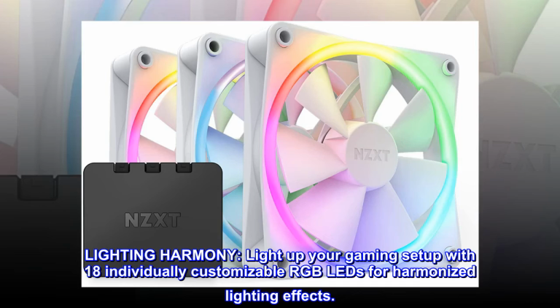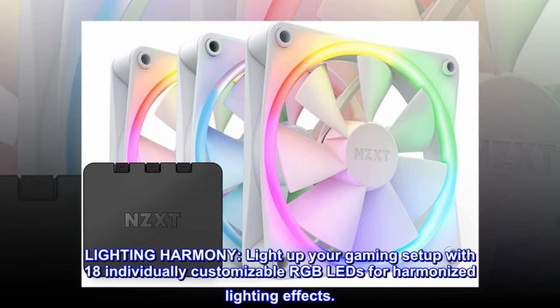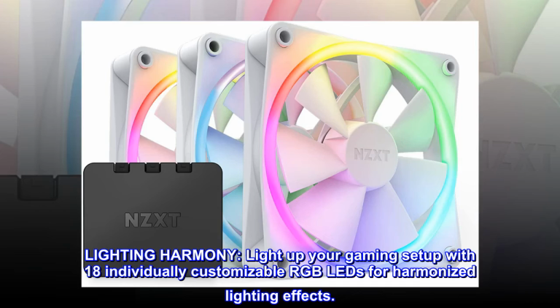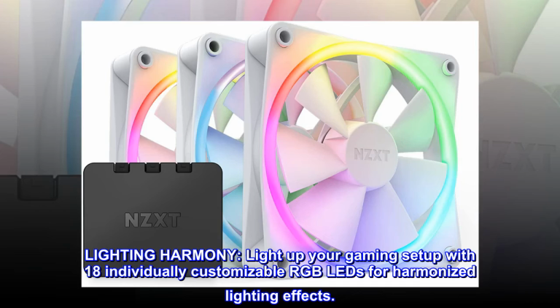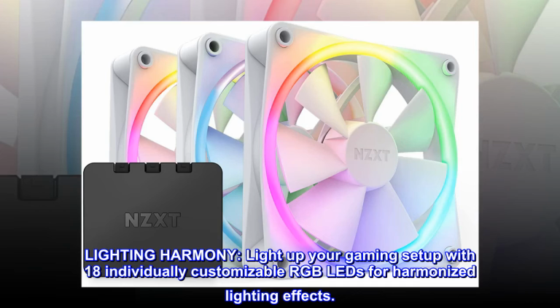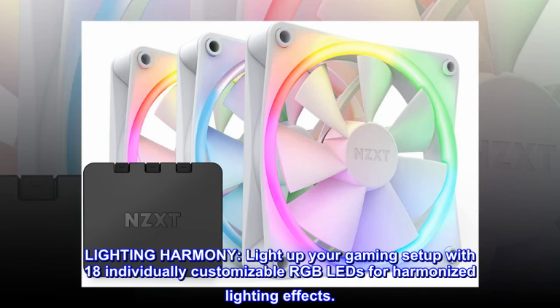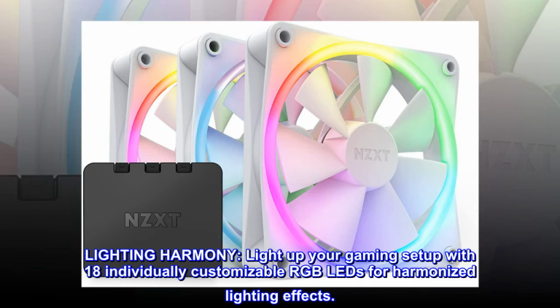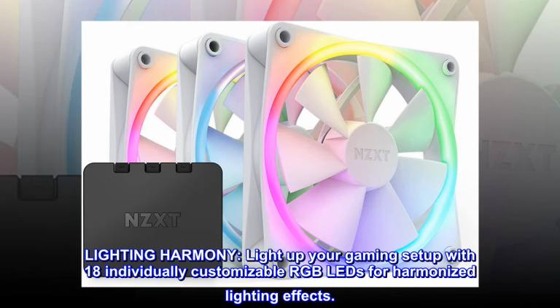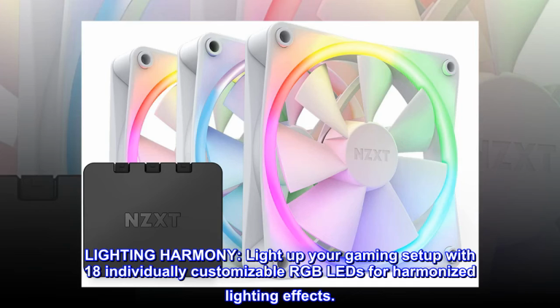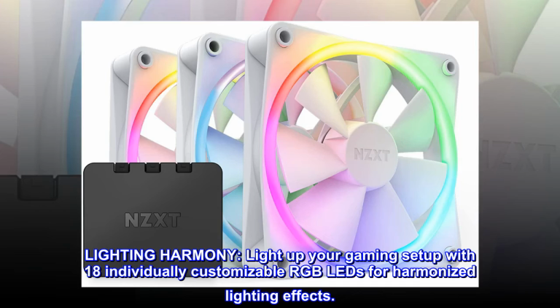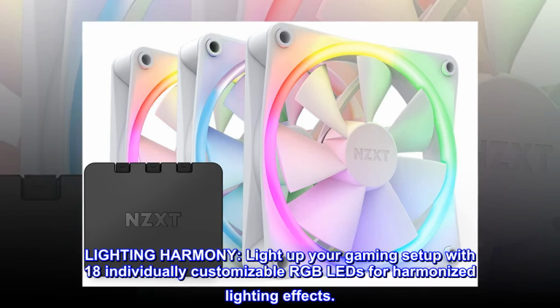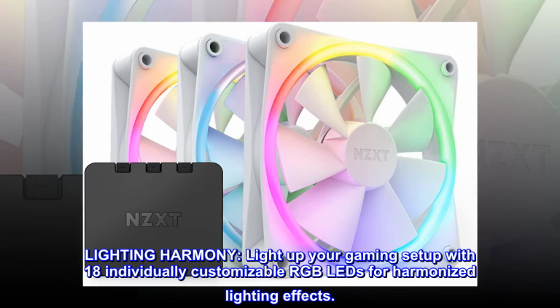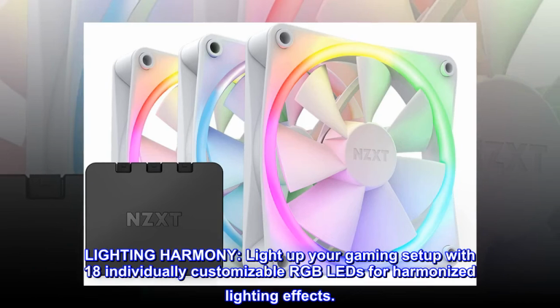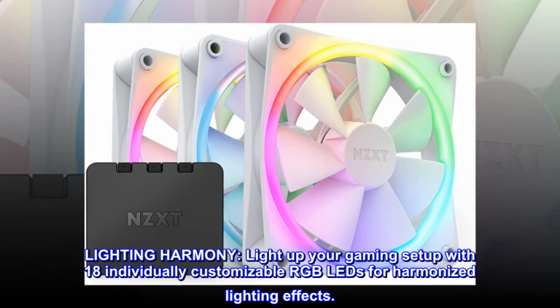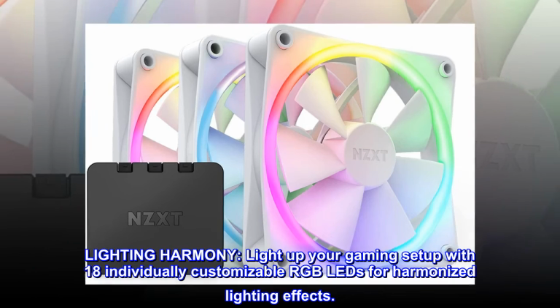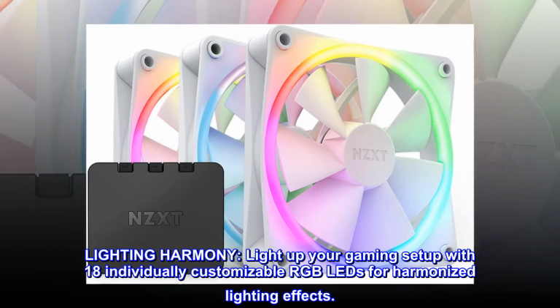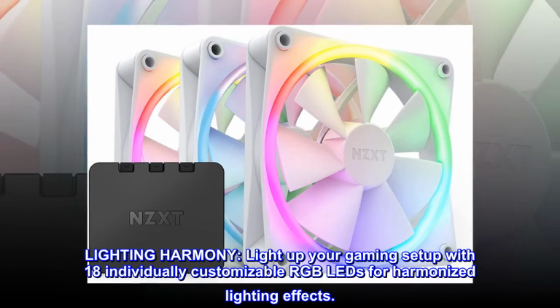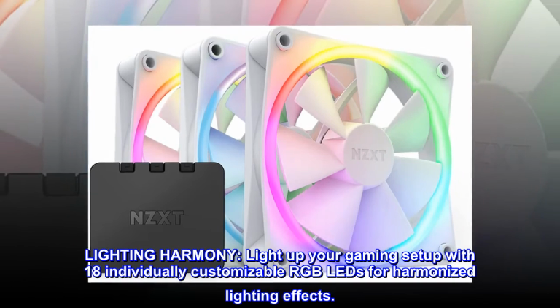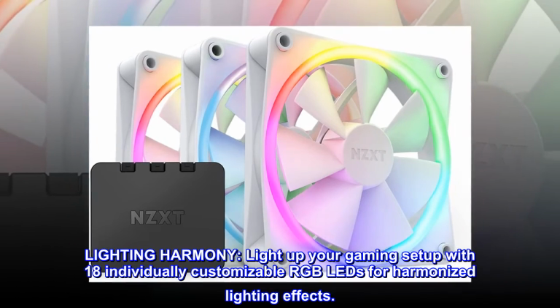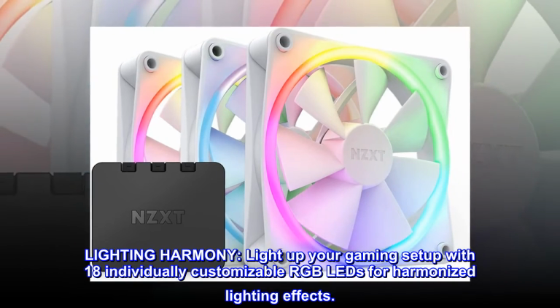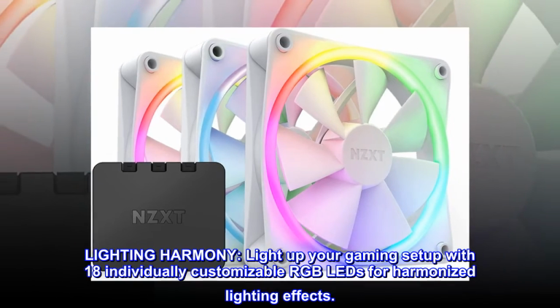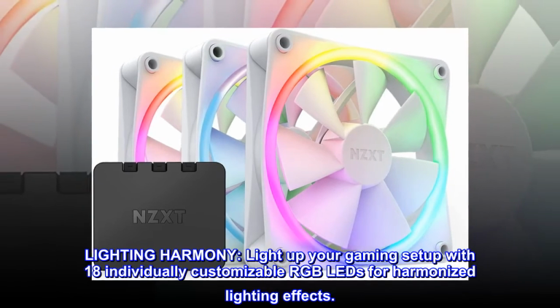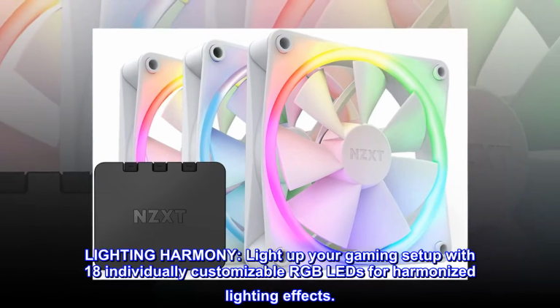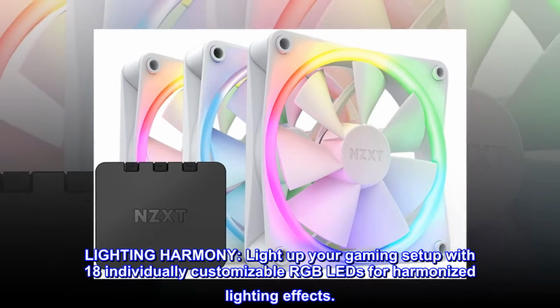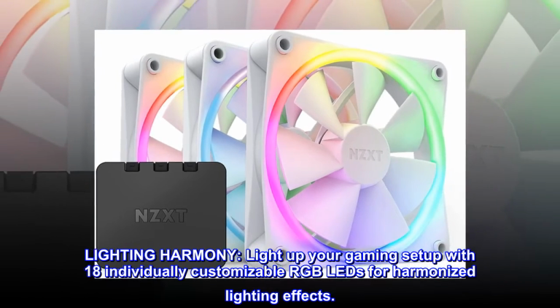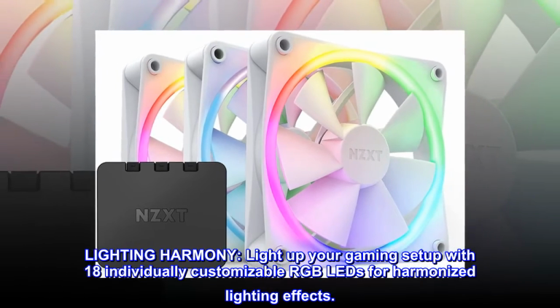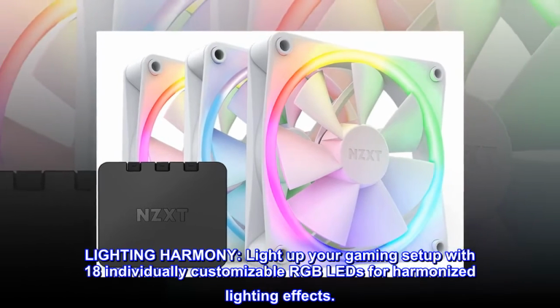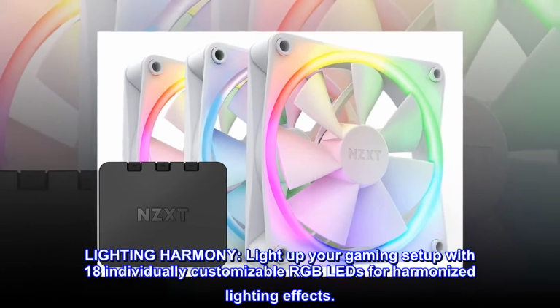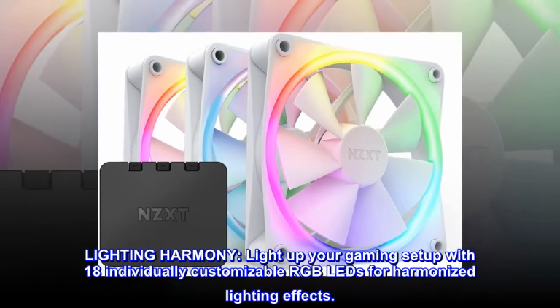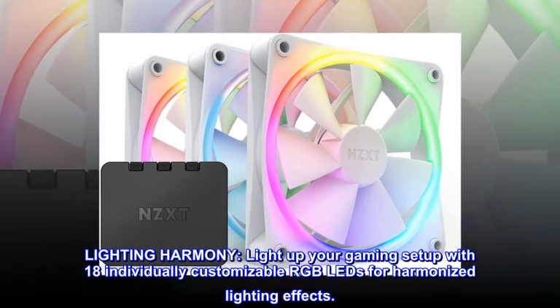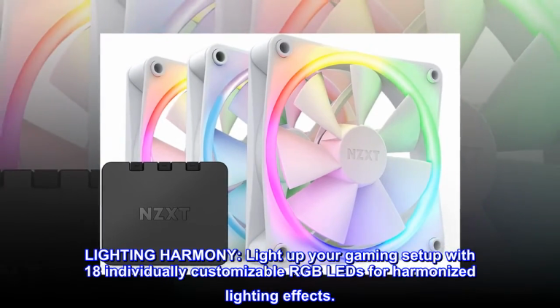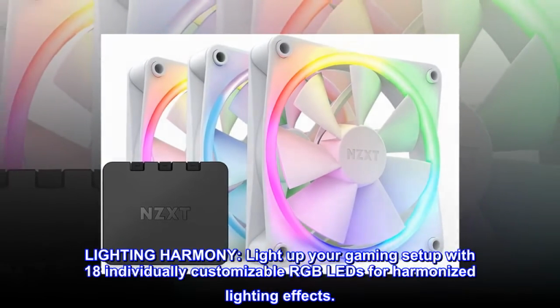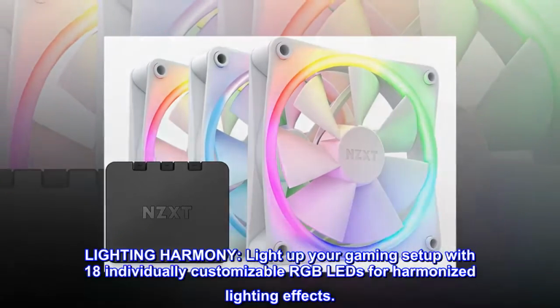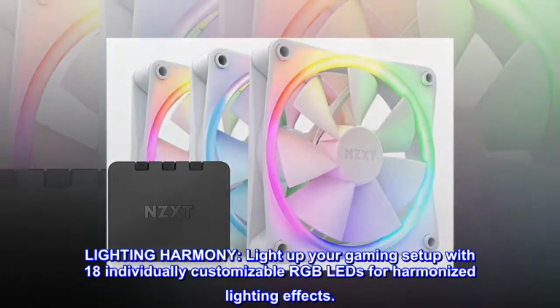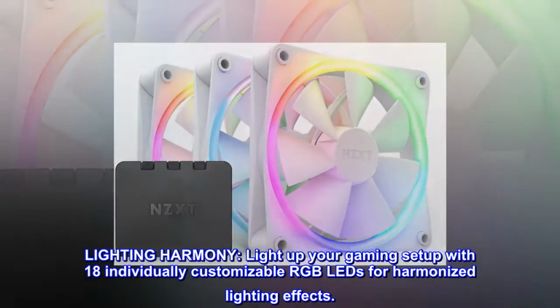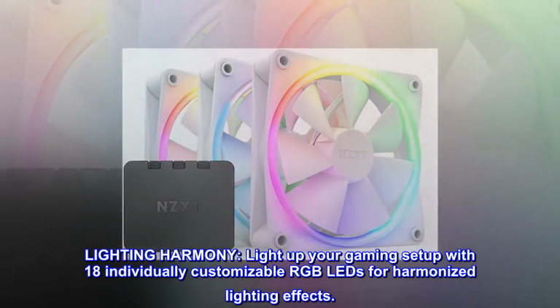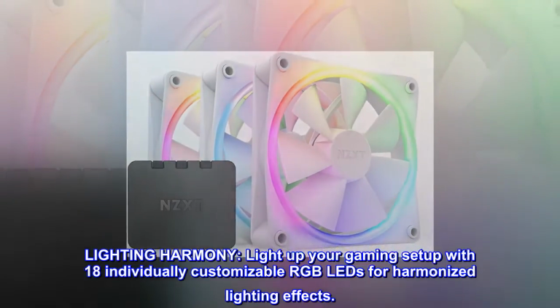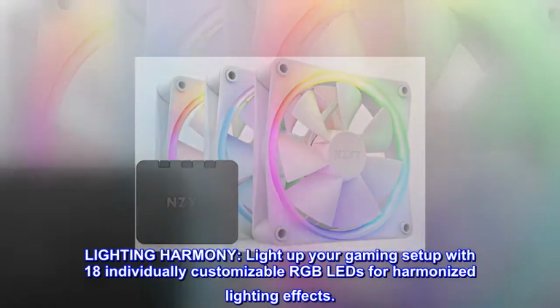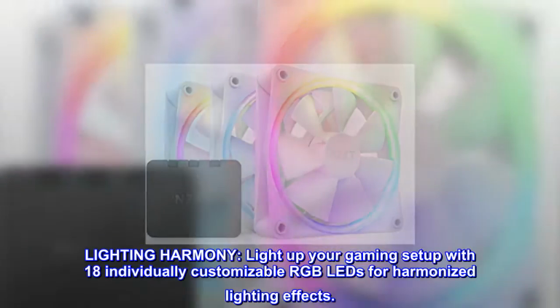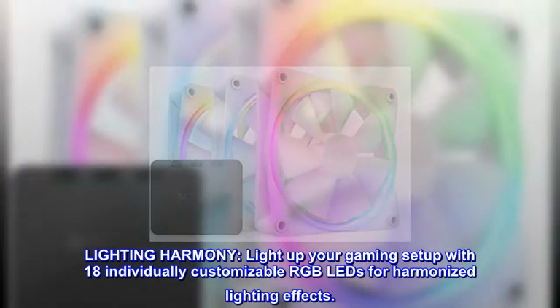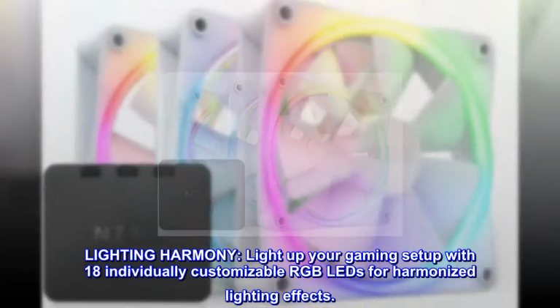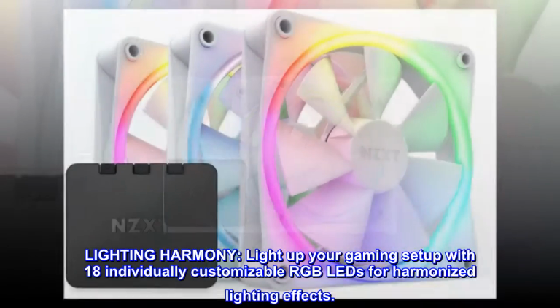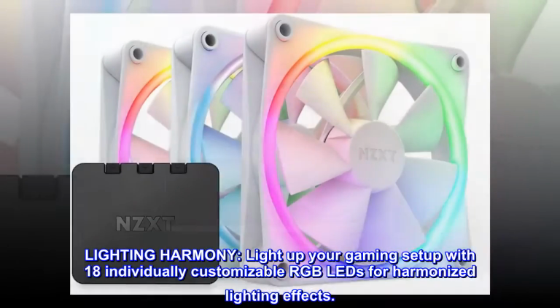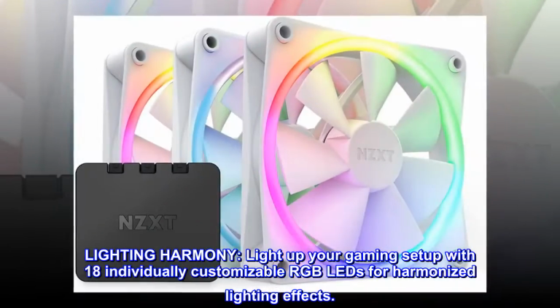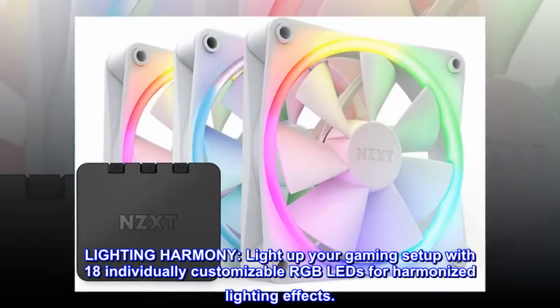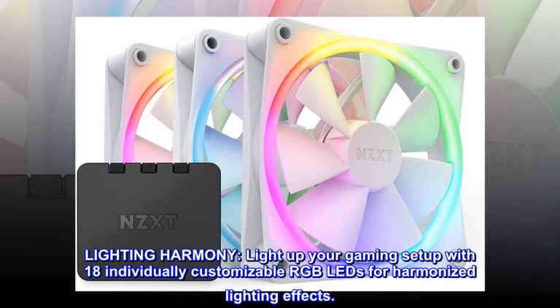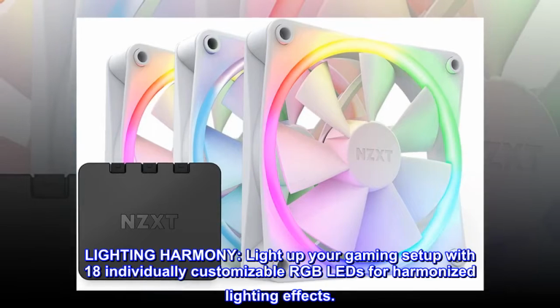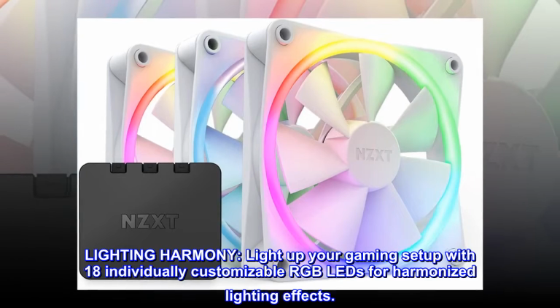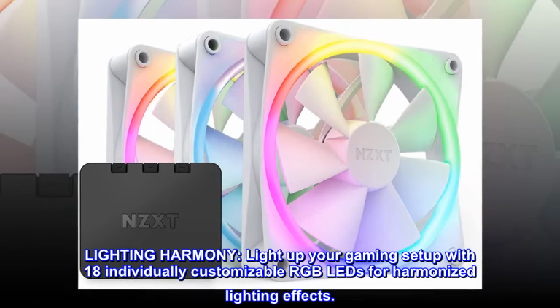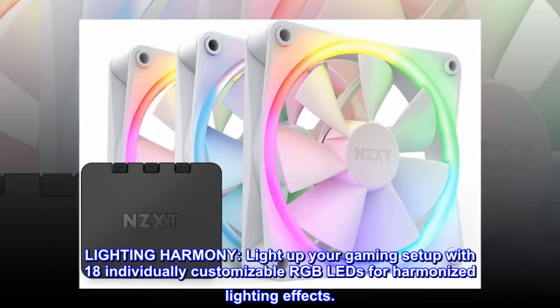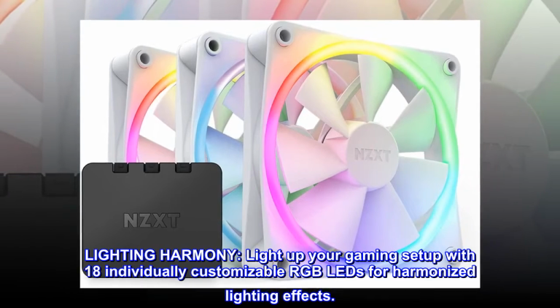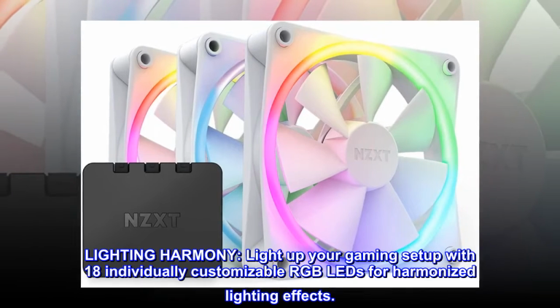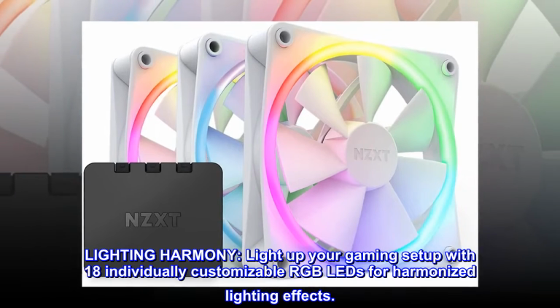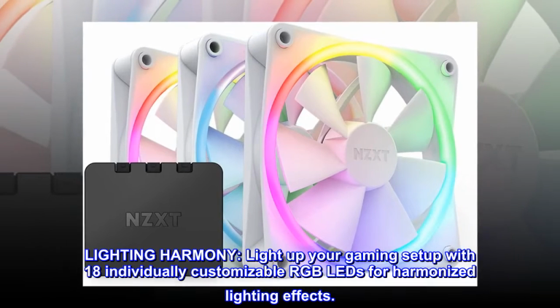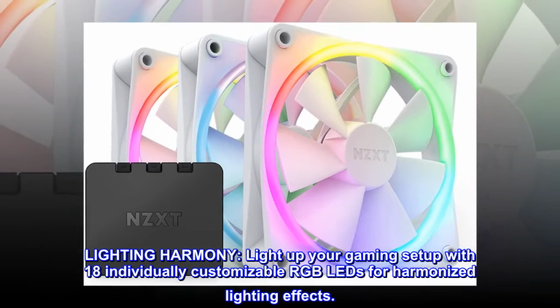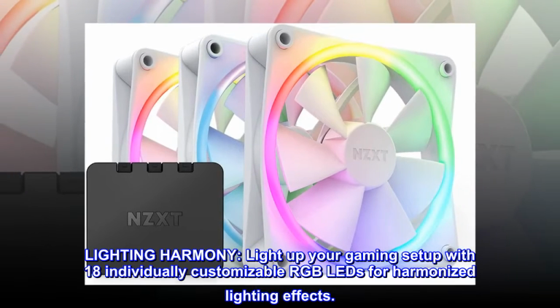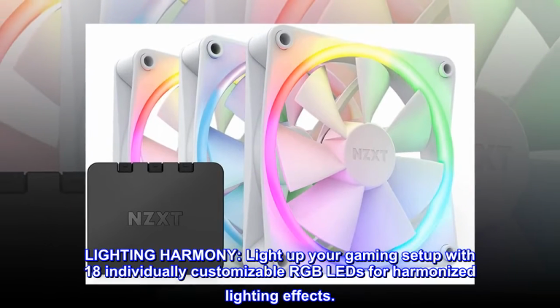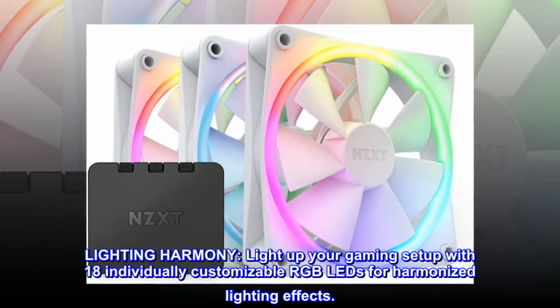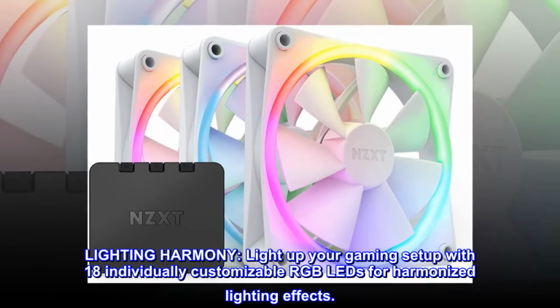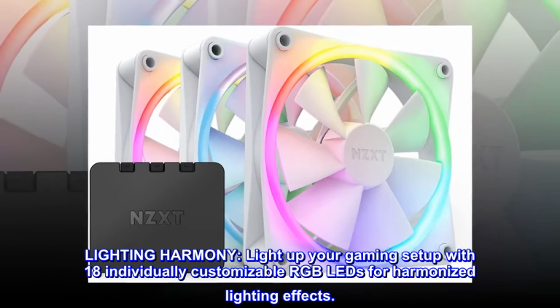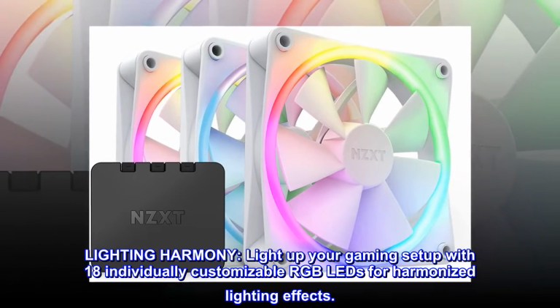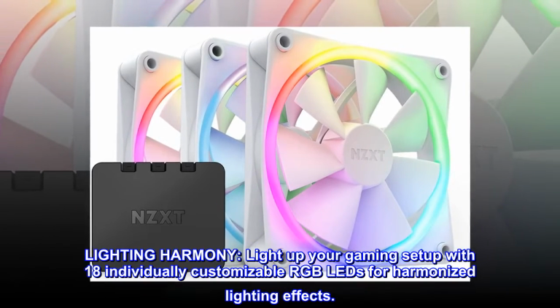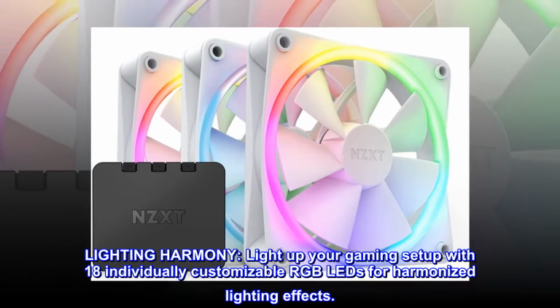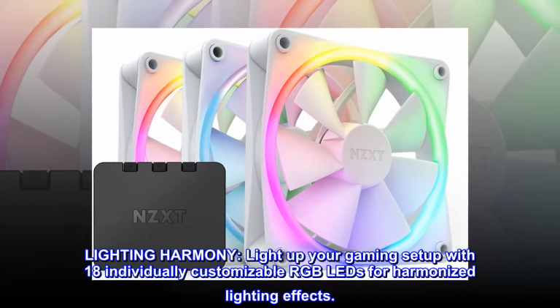Lighting Harmony. Light up your gaming setup with 18 individually customizable RGB LEDs for harmonized lighting effects.